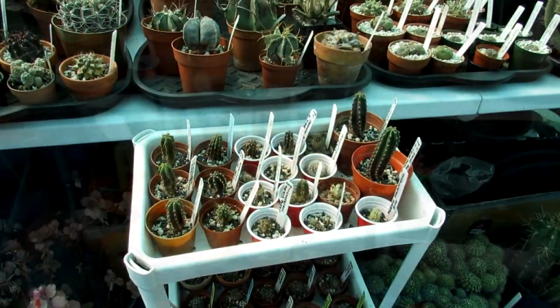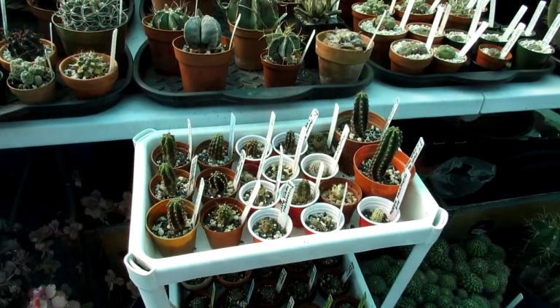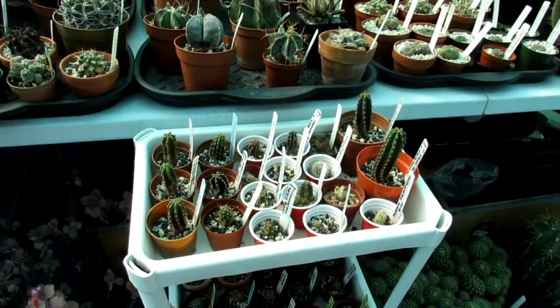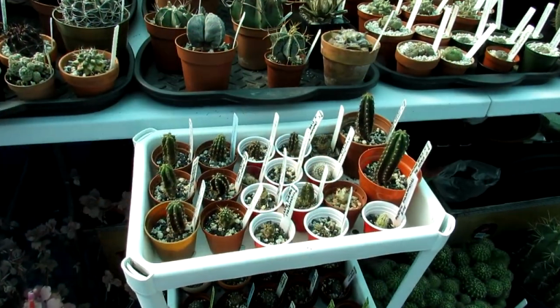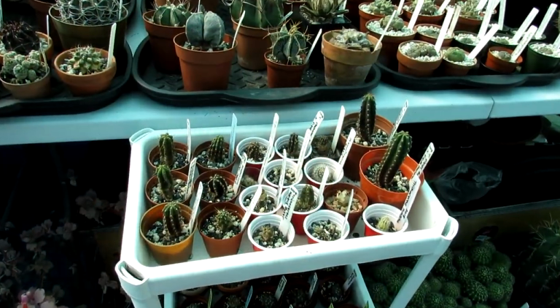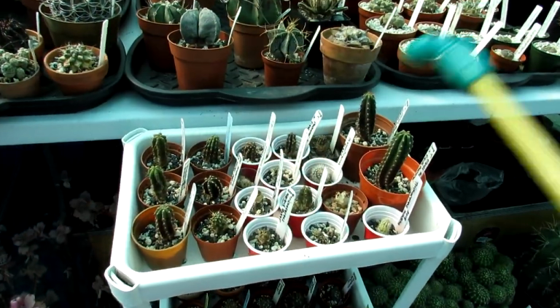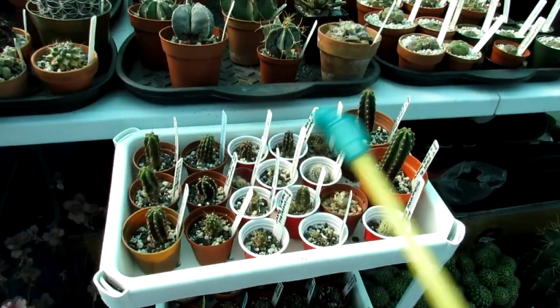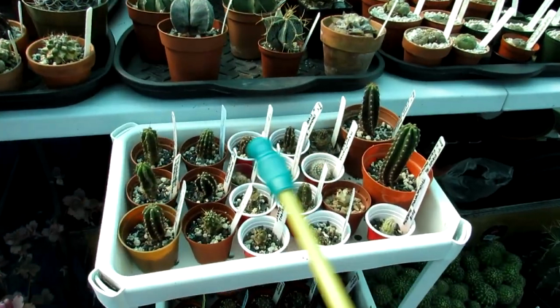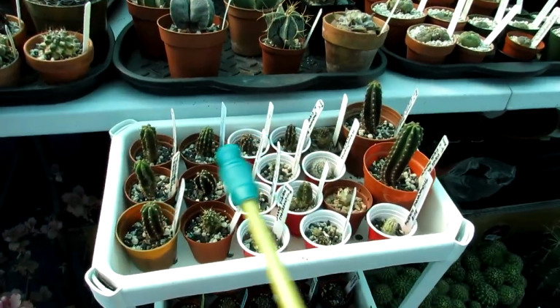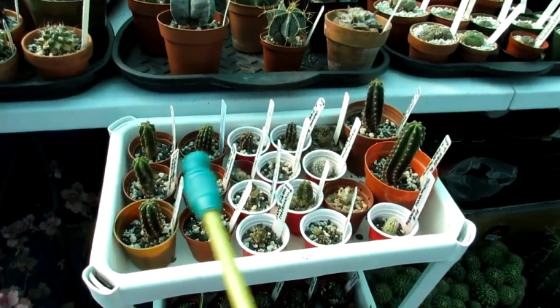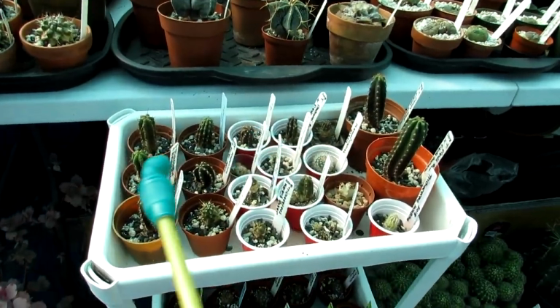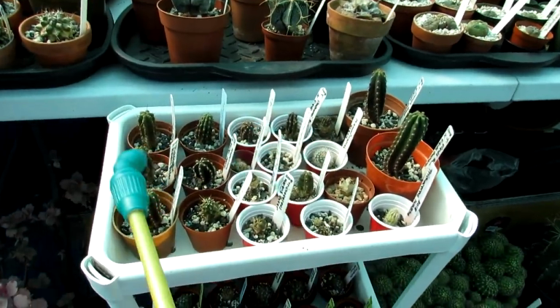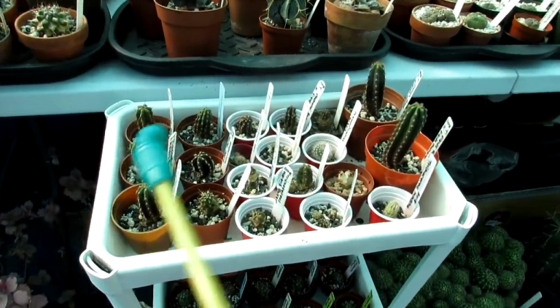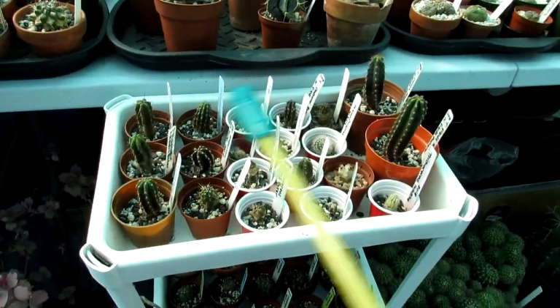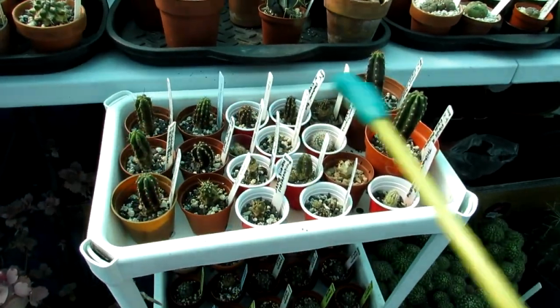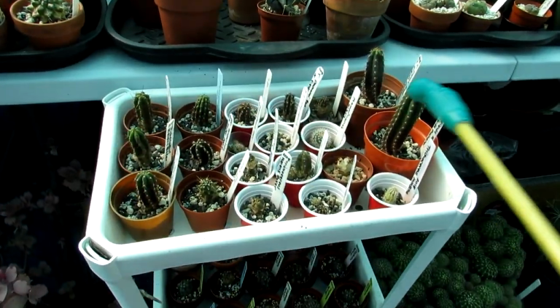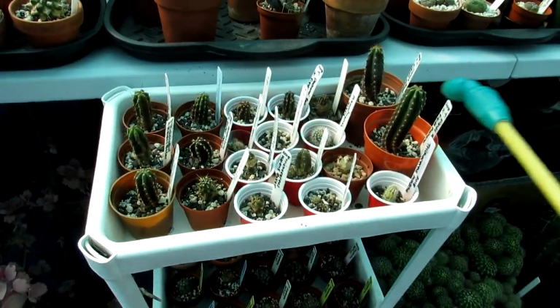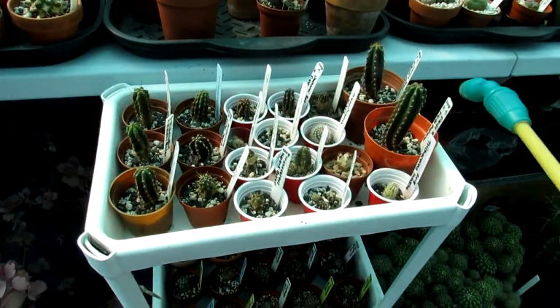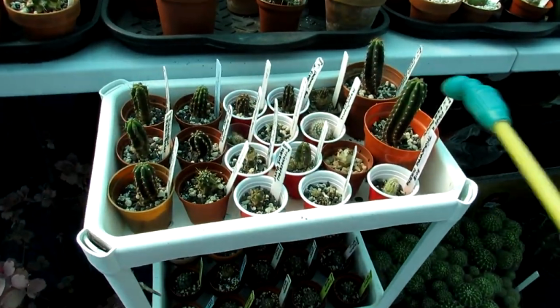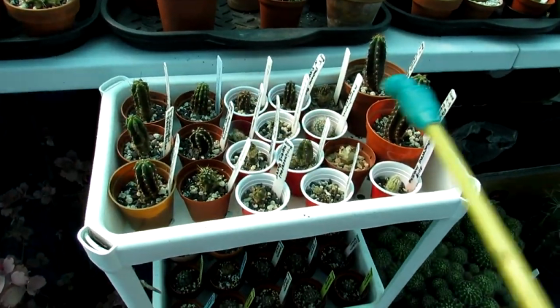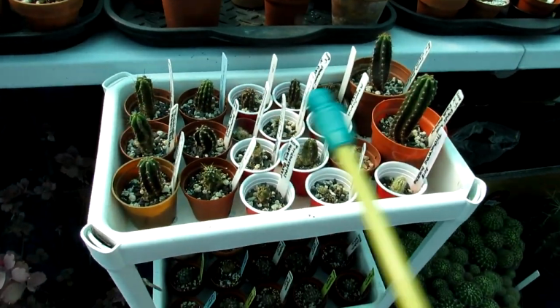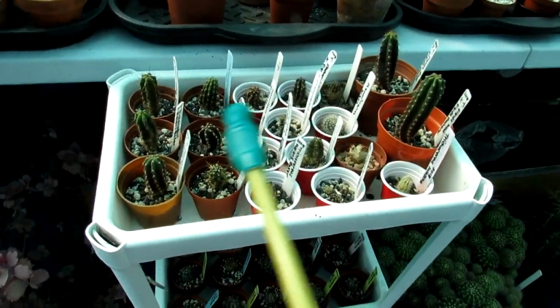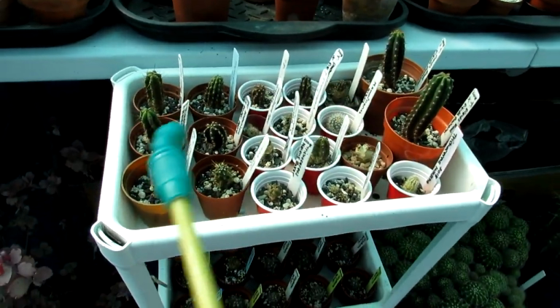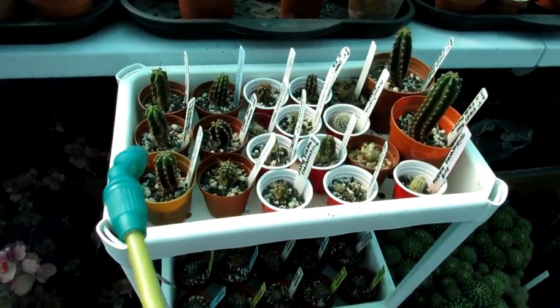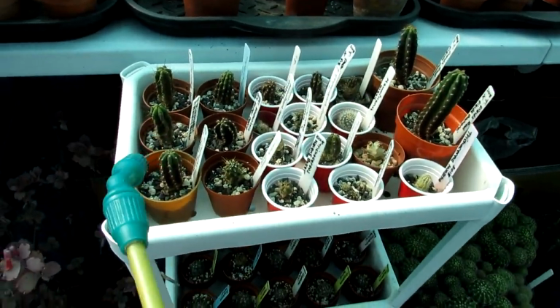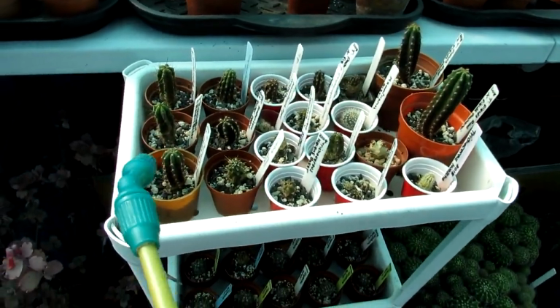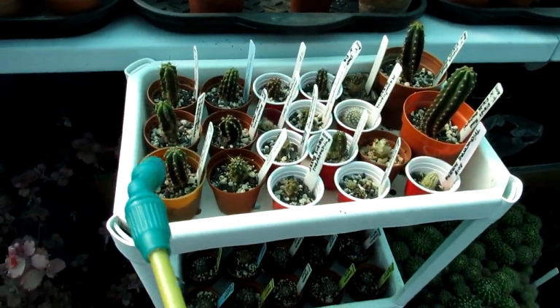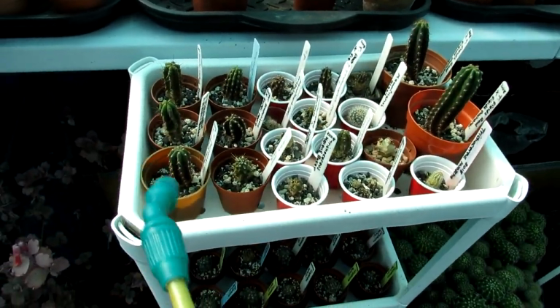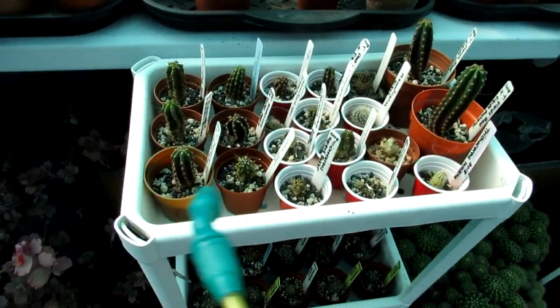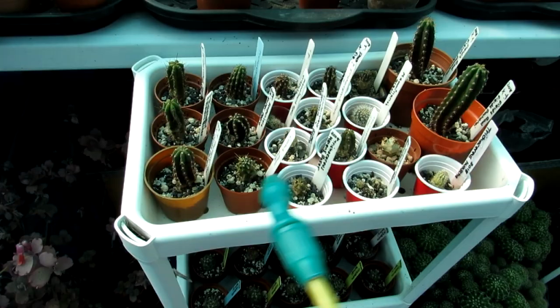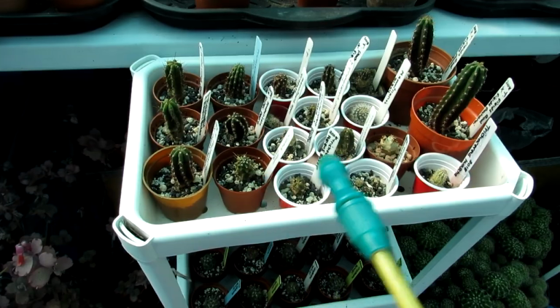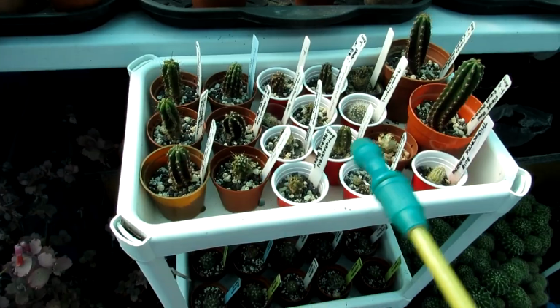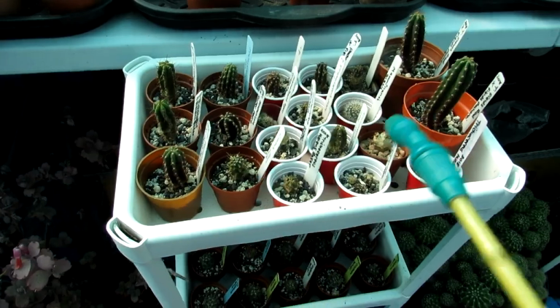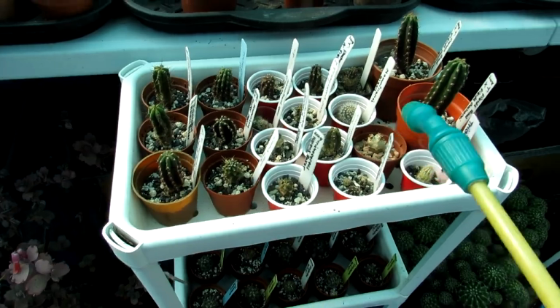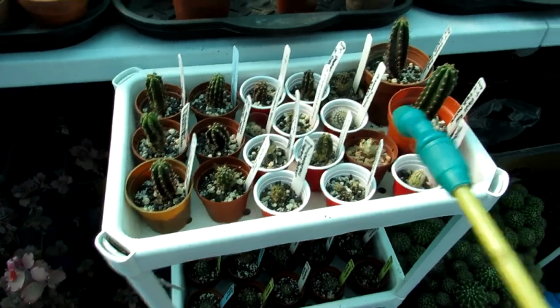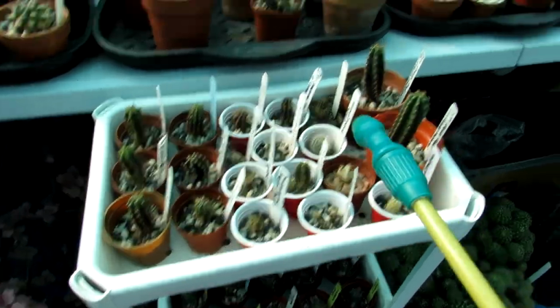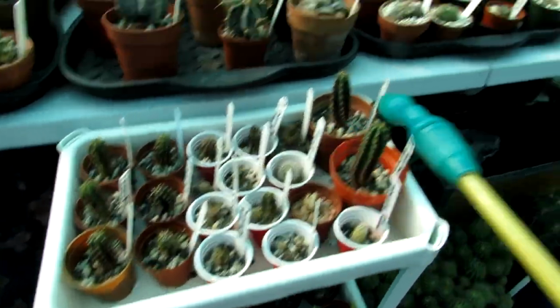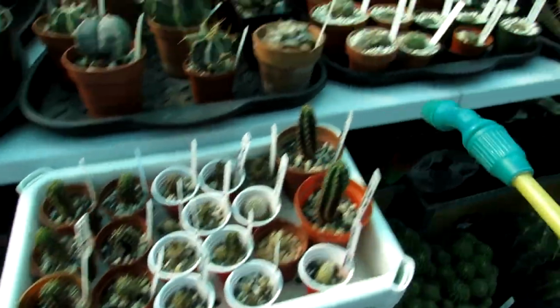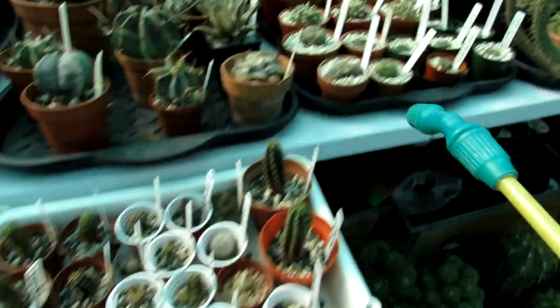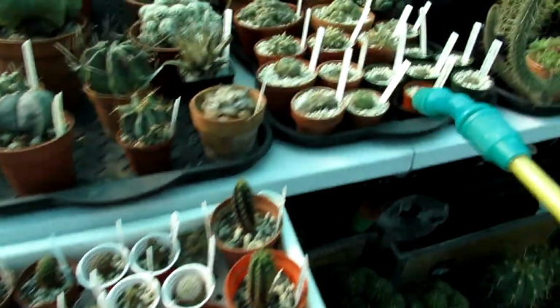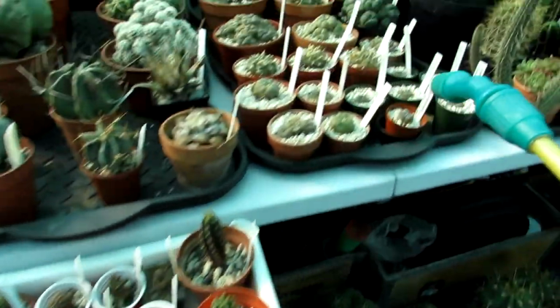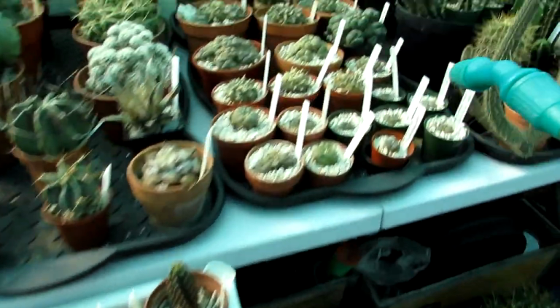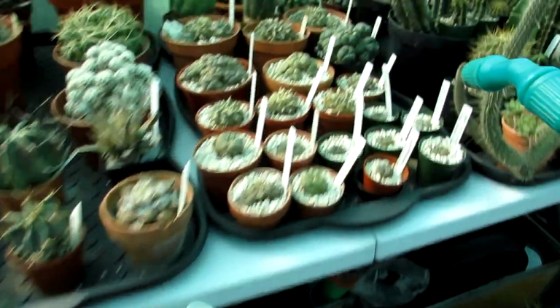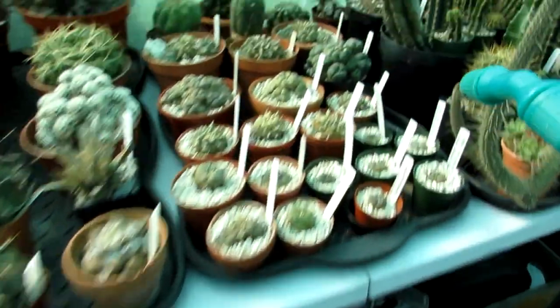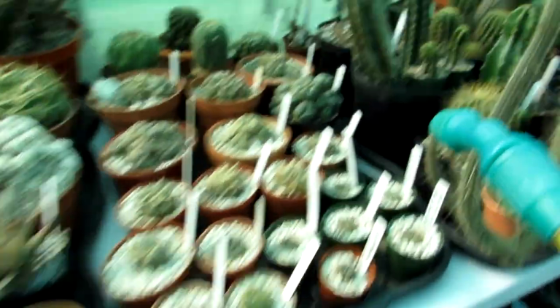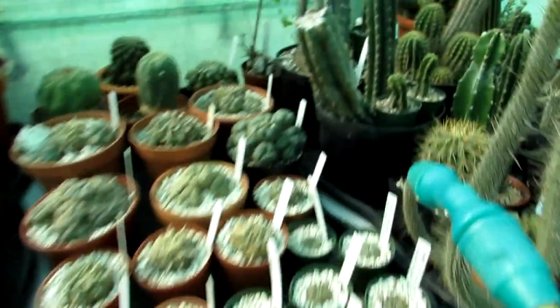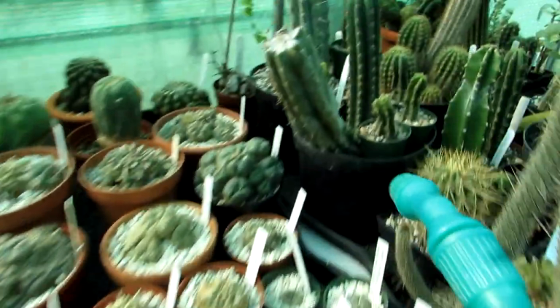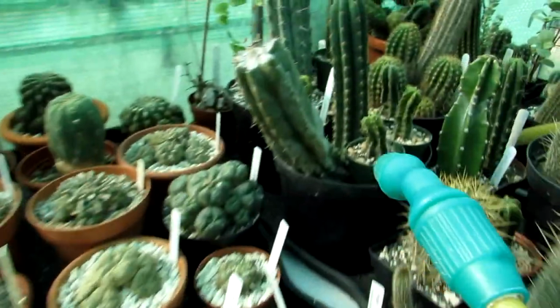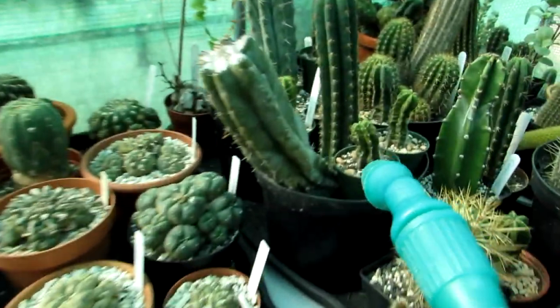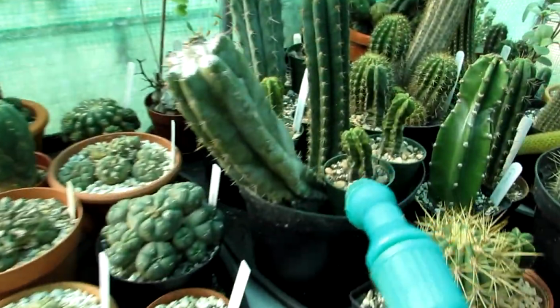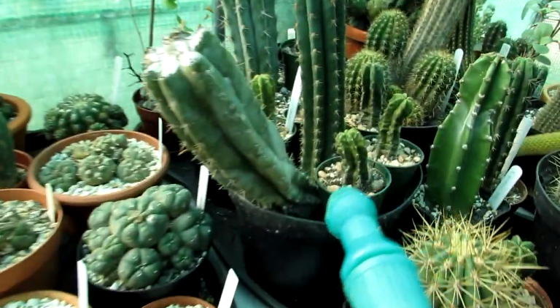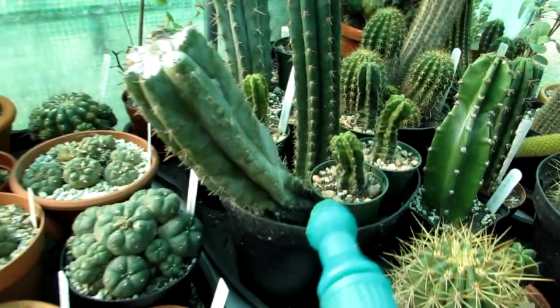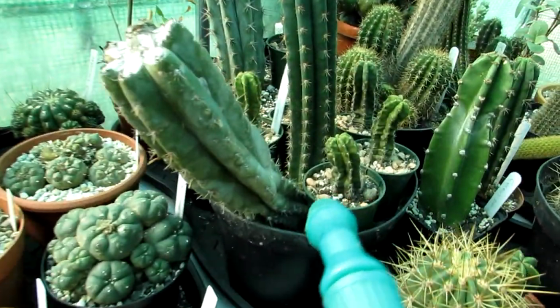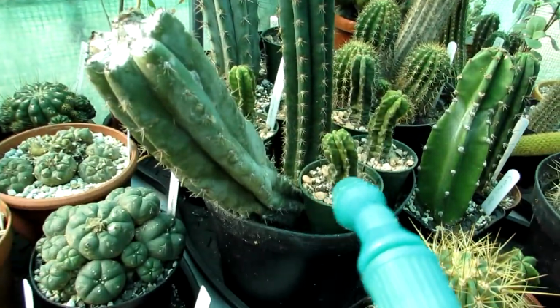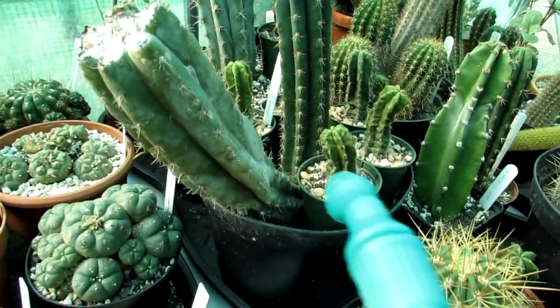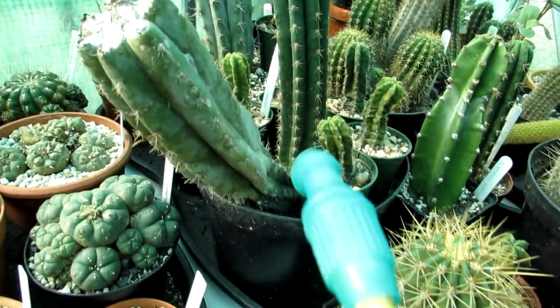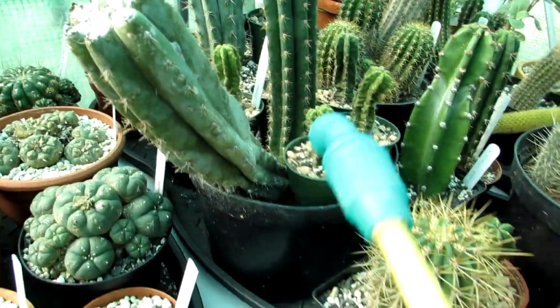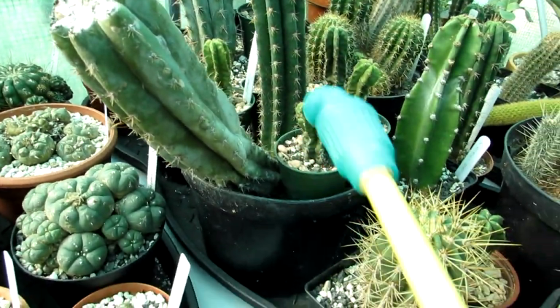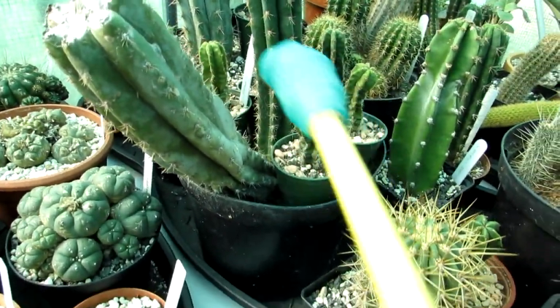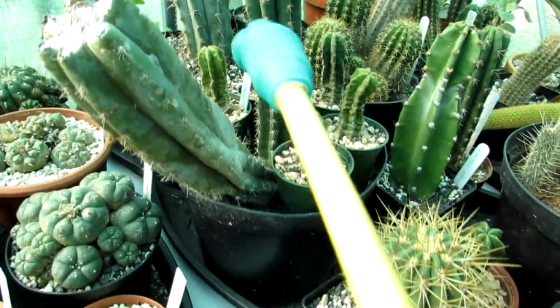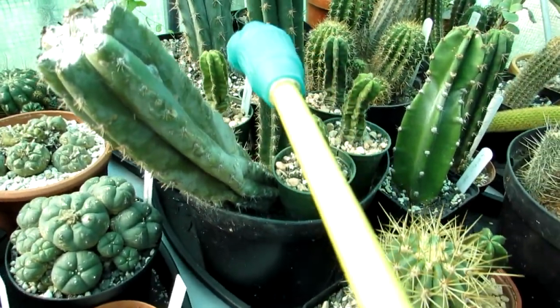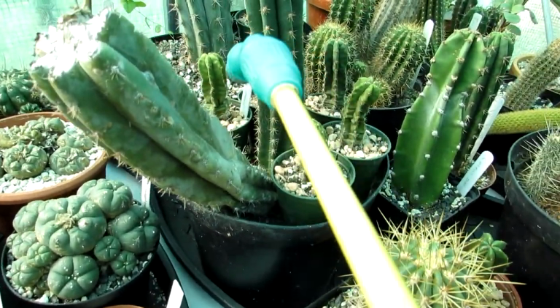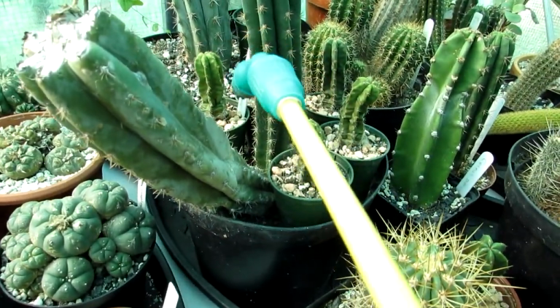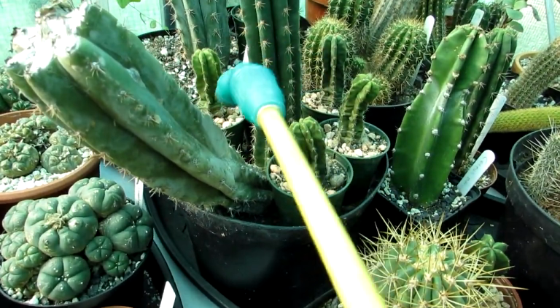I've got these little Trichocereus pachanoi hybrid seedlings to give a good watering to, and also these very shriveled ones here.